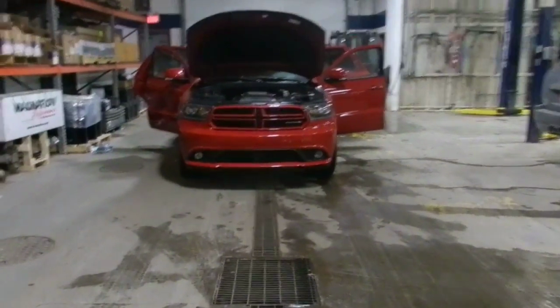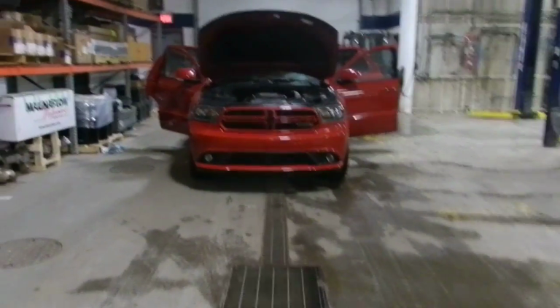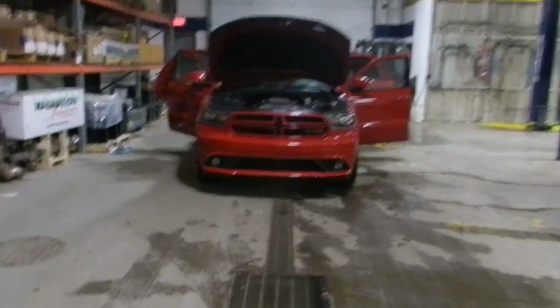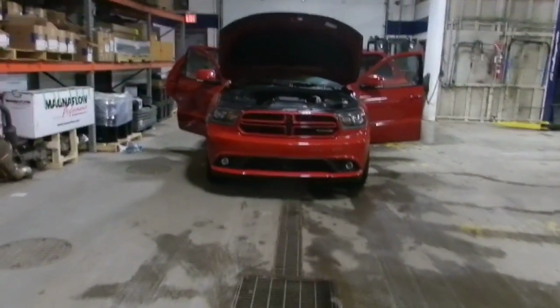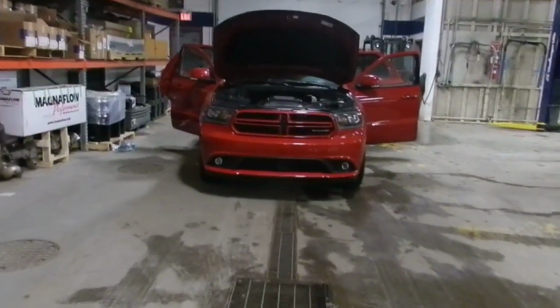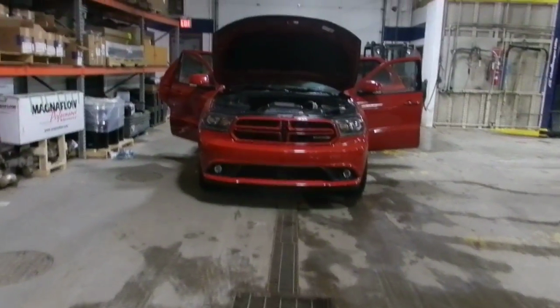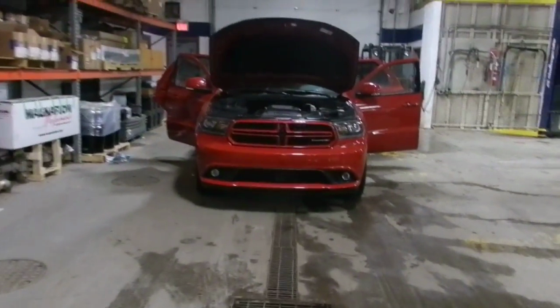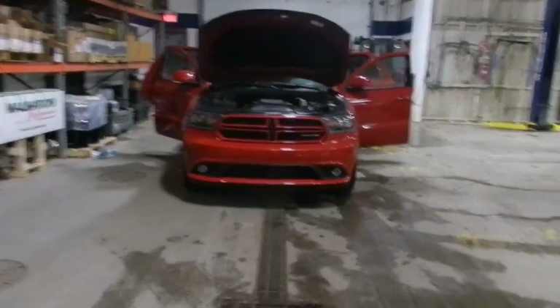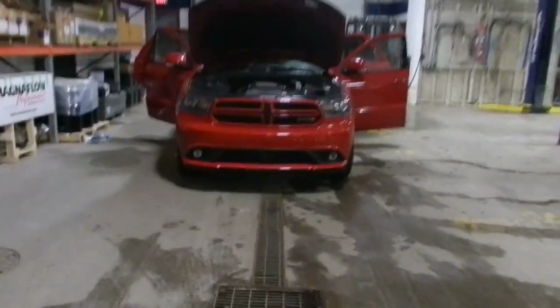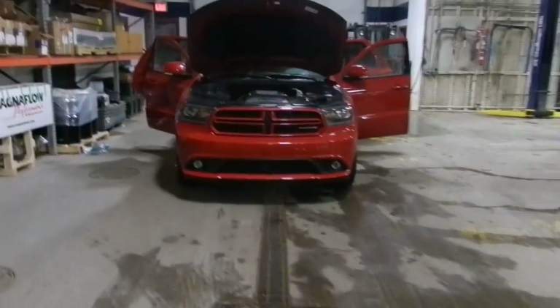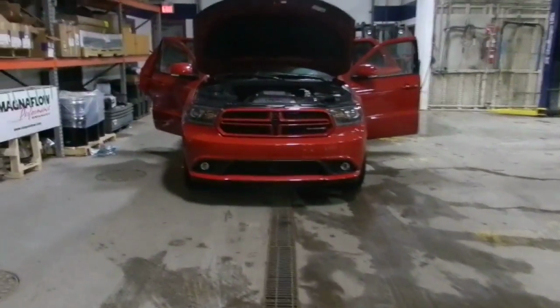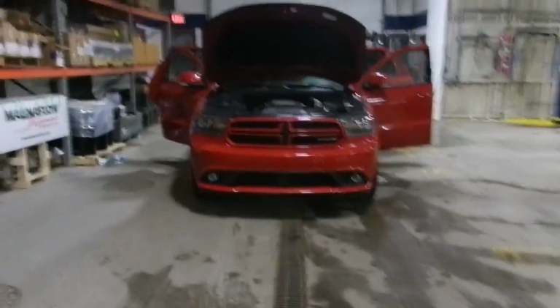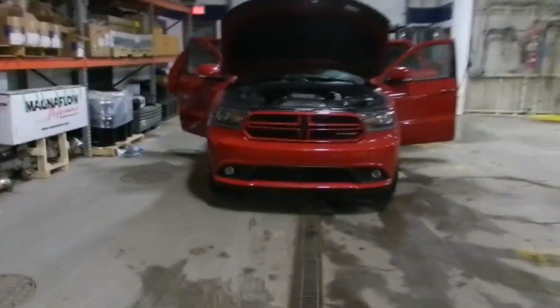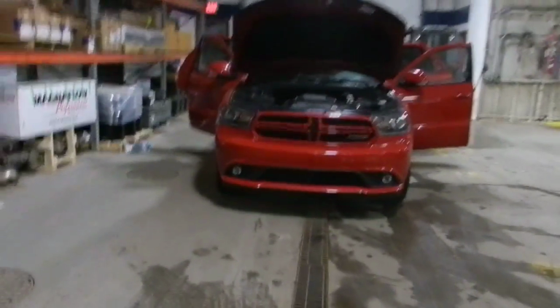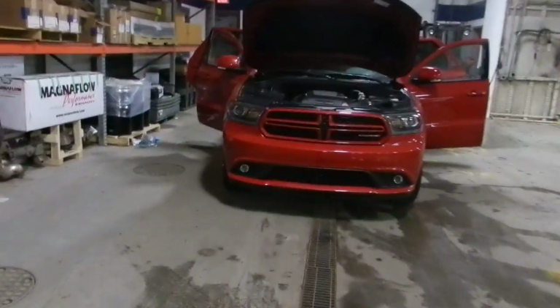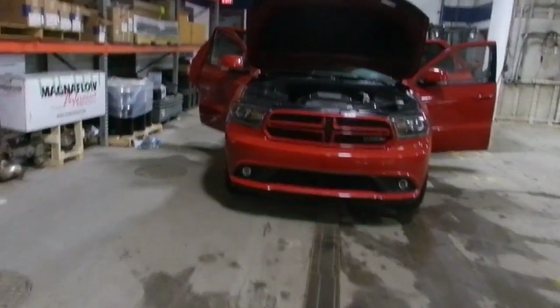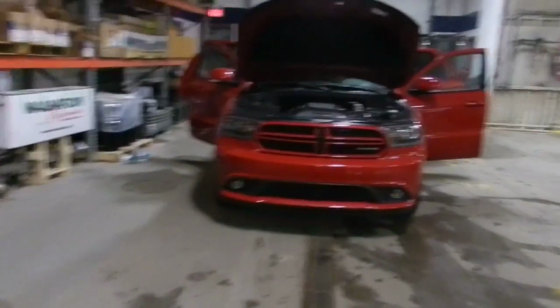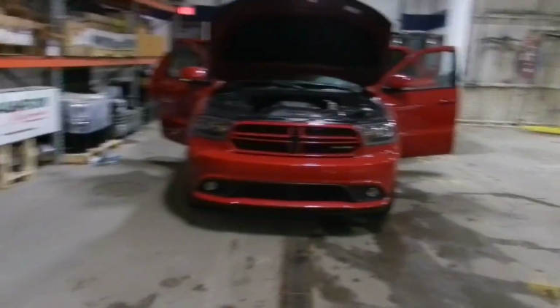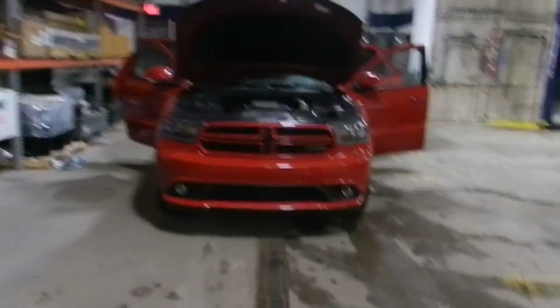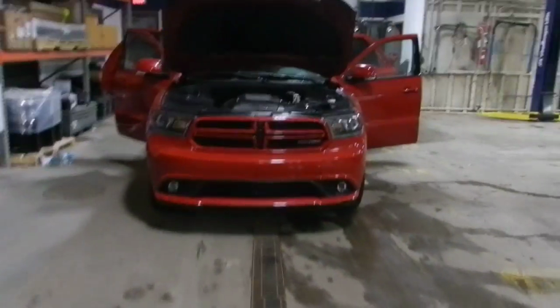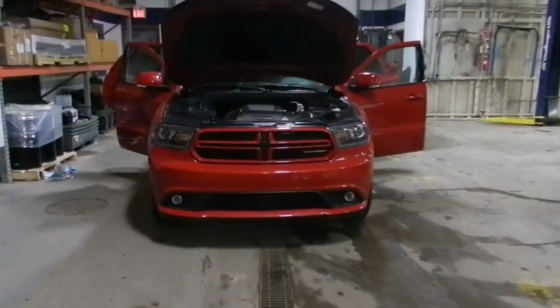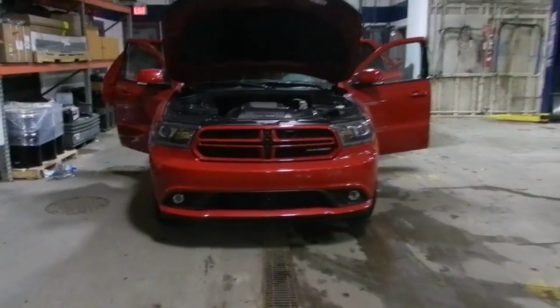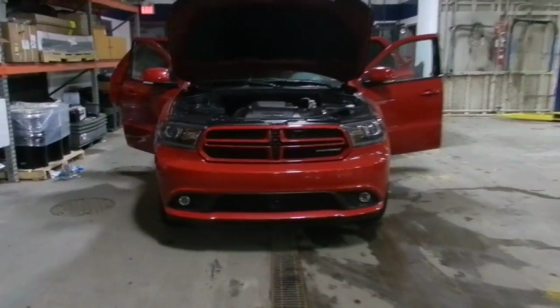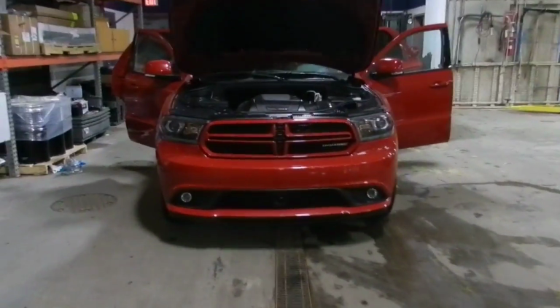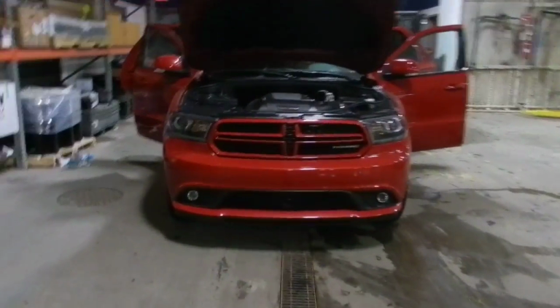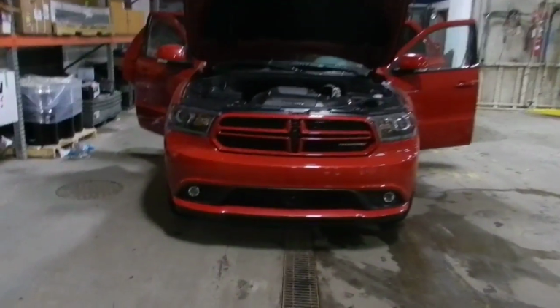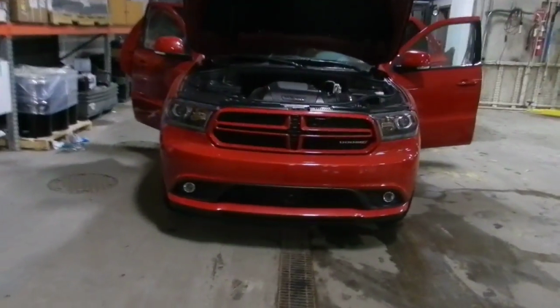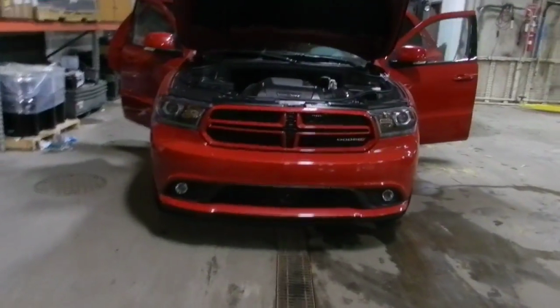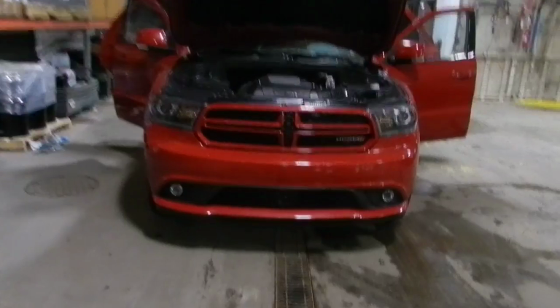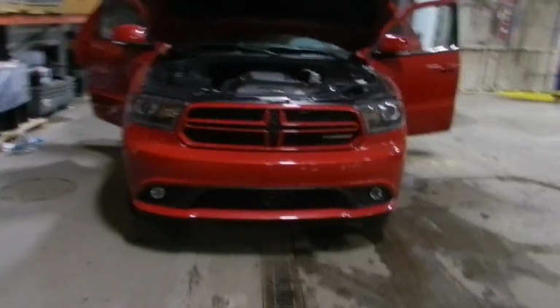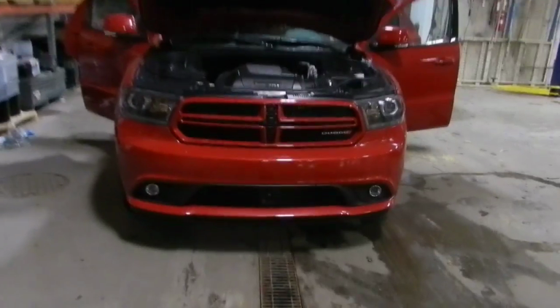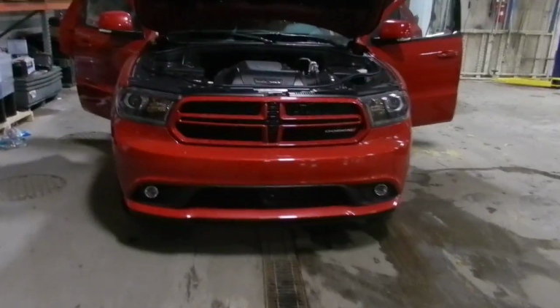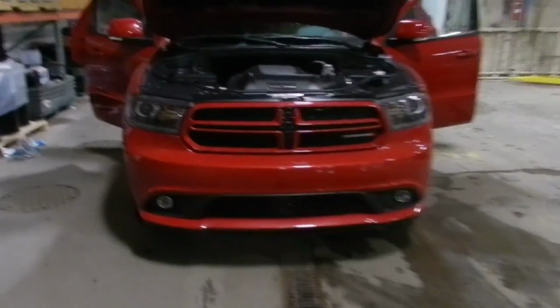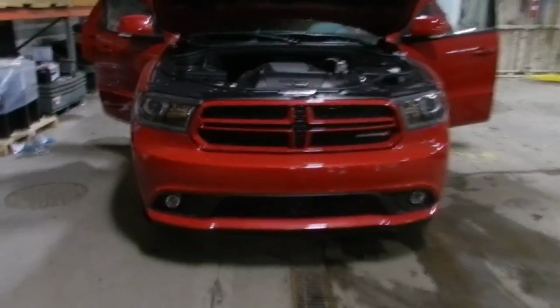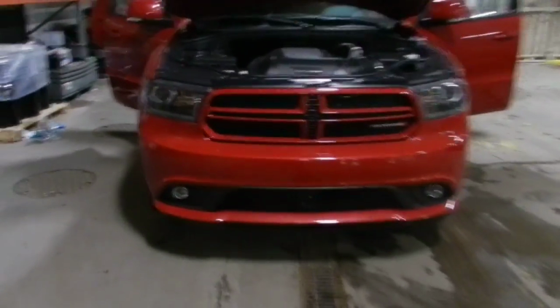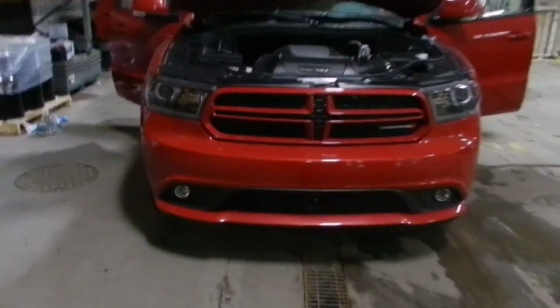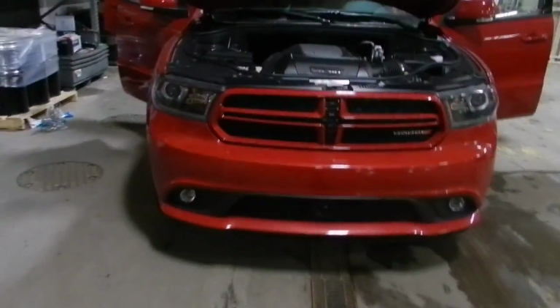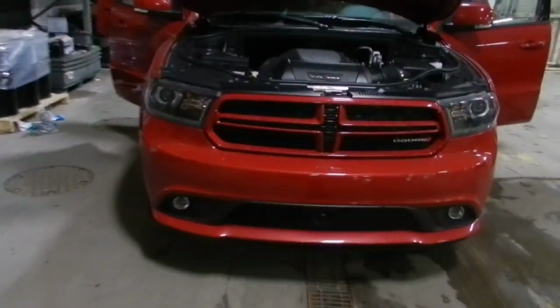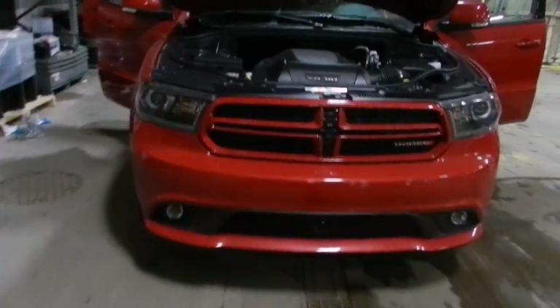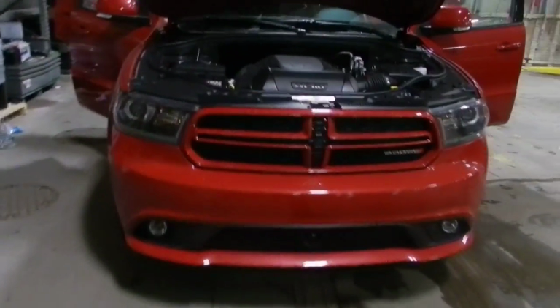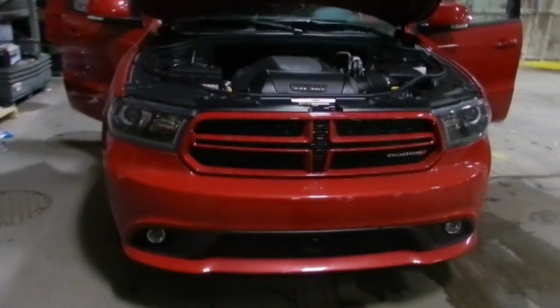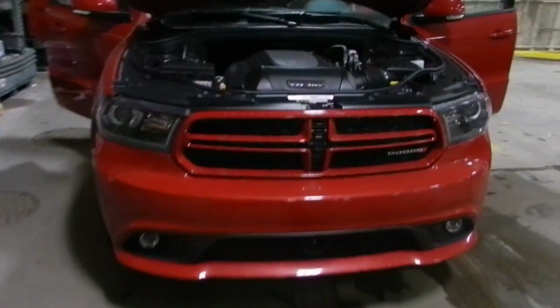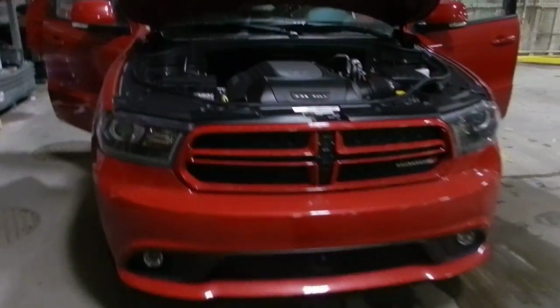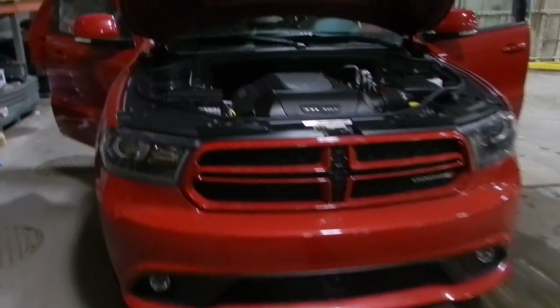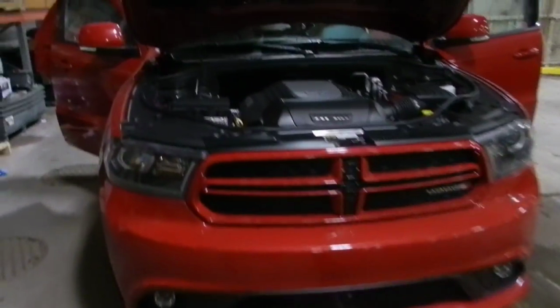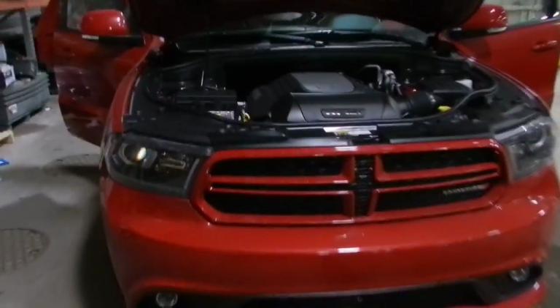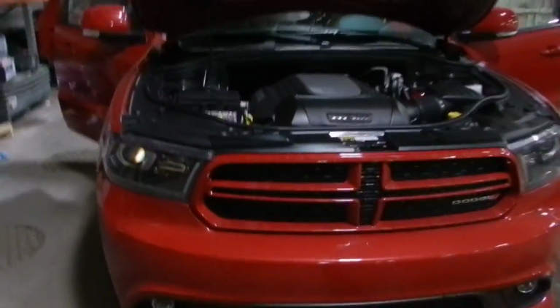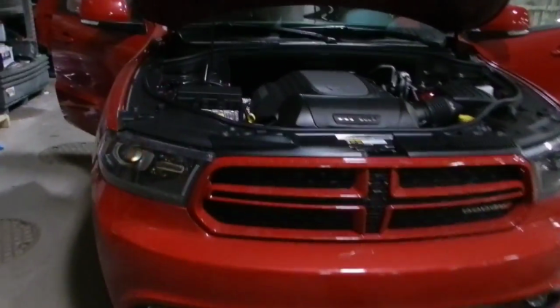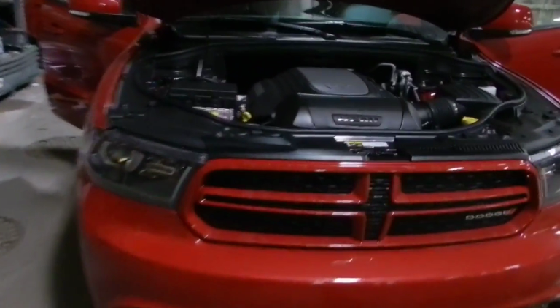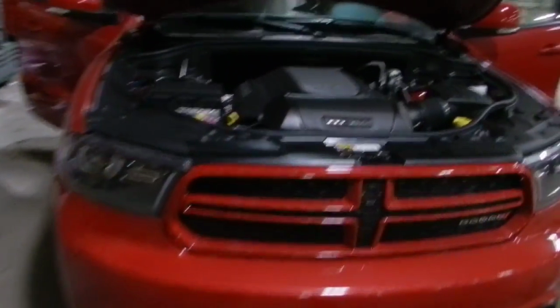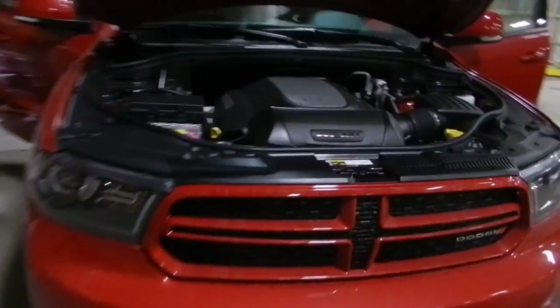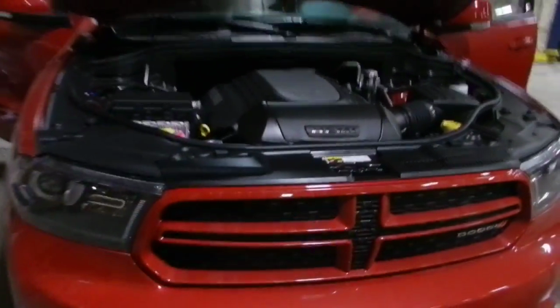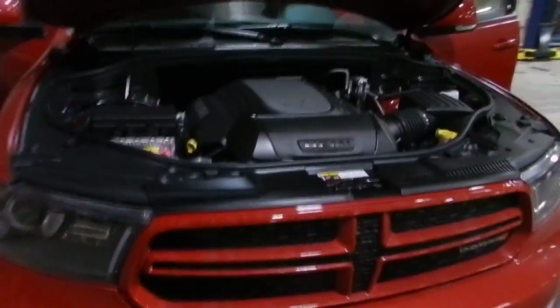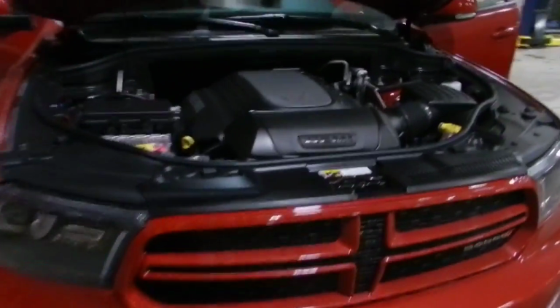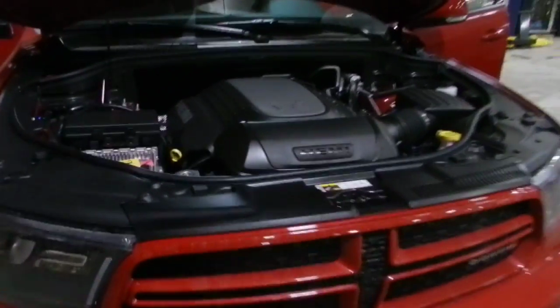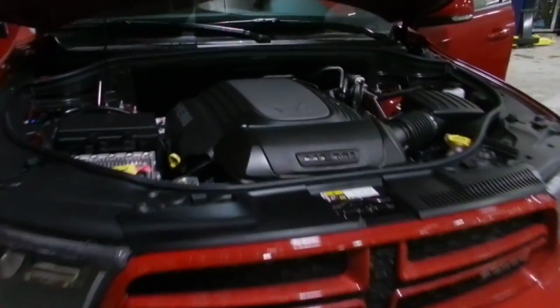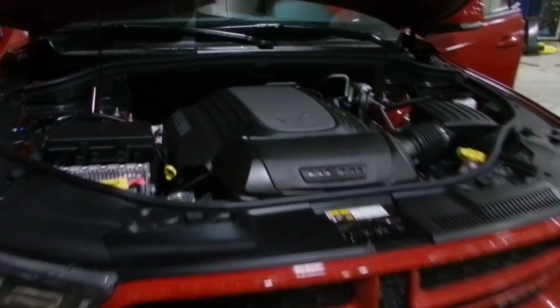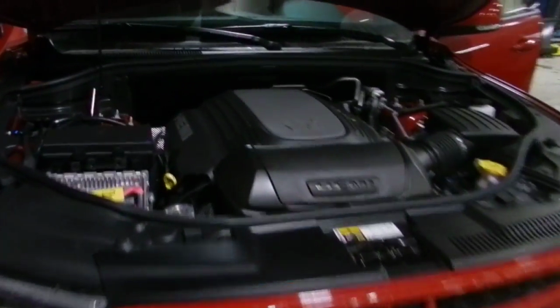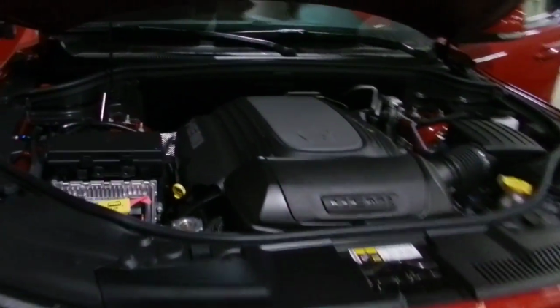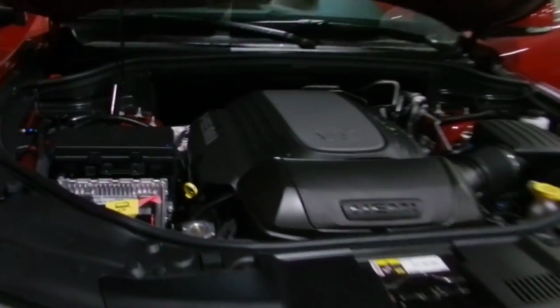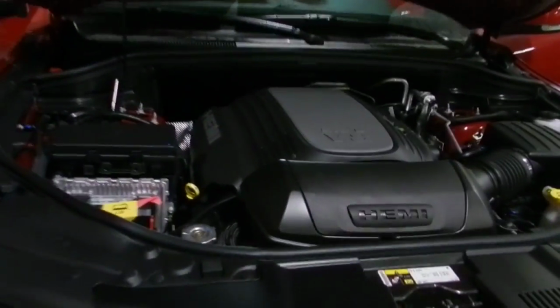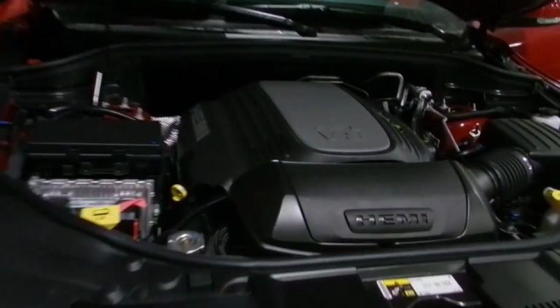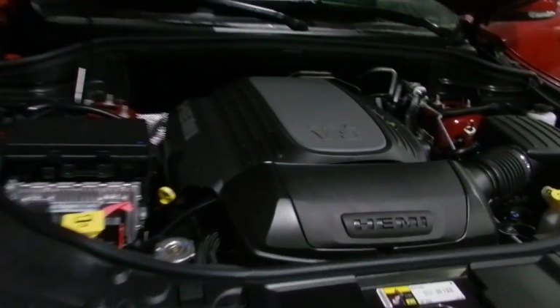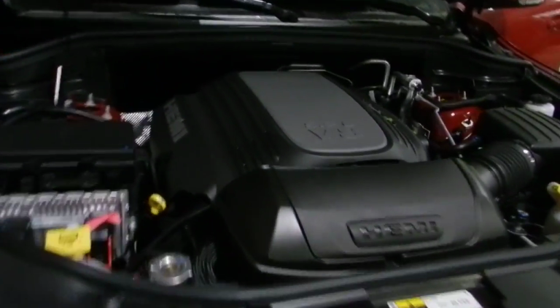Here is the 2014 Dodge Durango. As you can see, it's got the 5.7 litre Hemi.